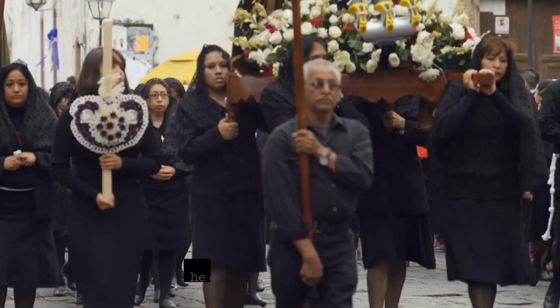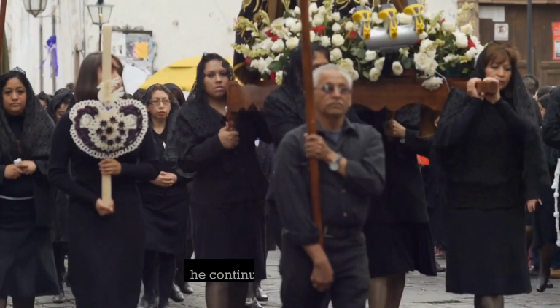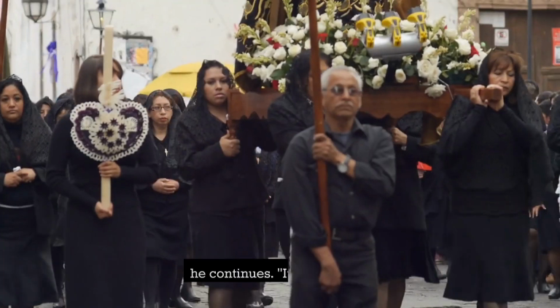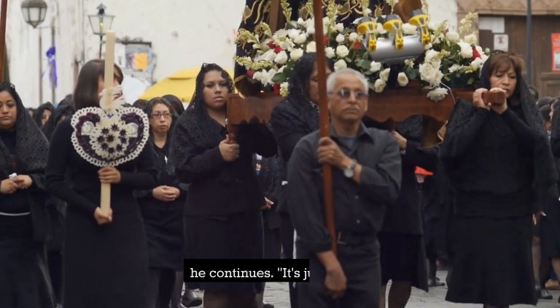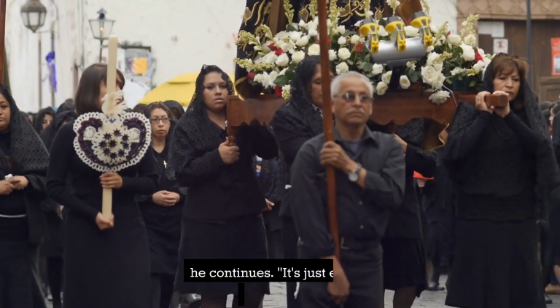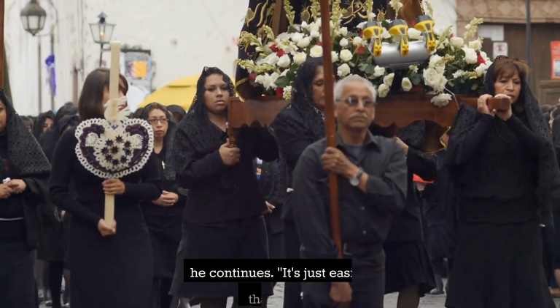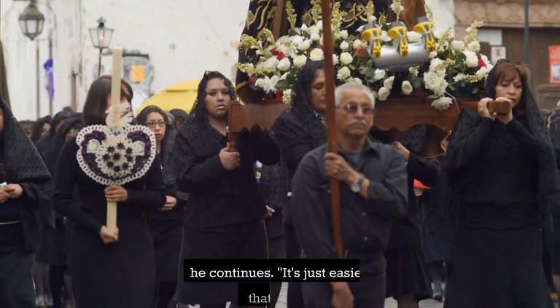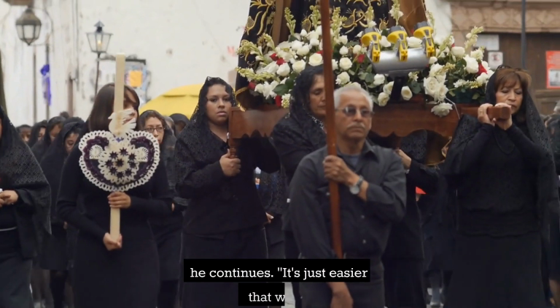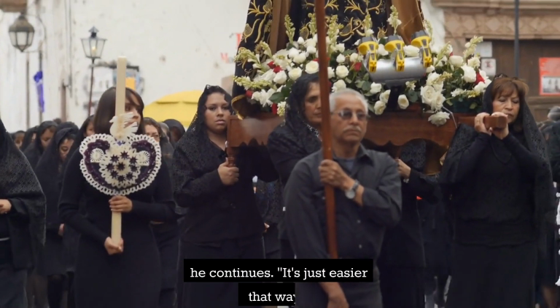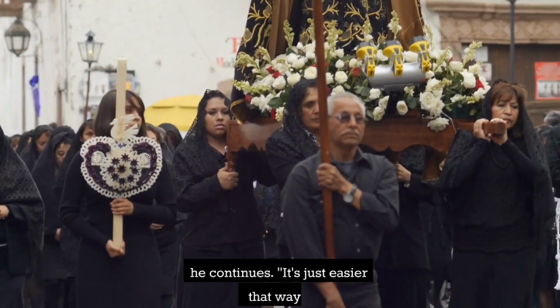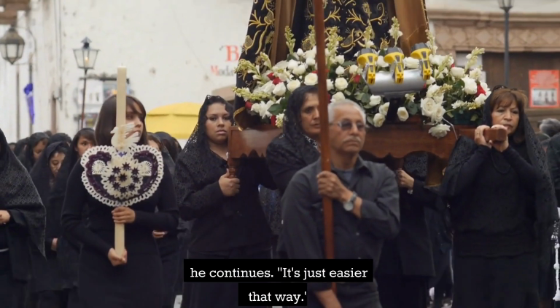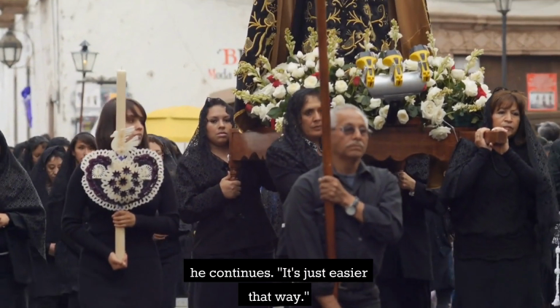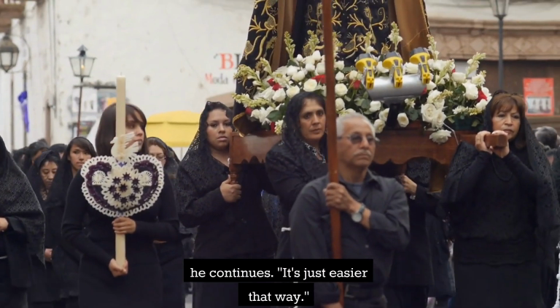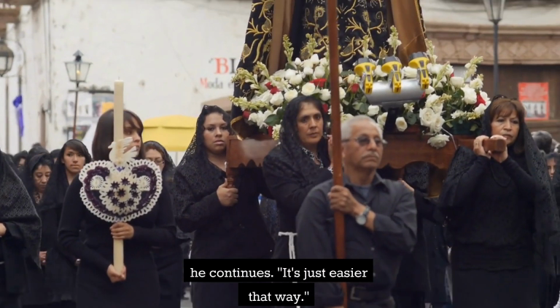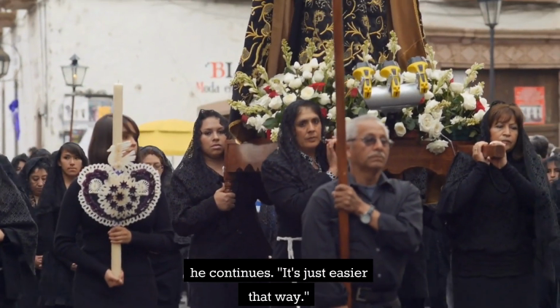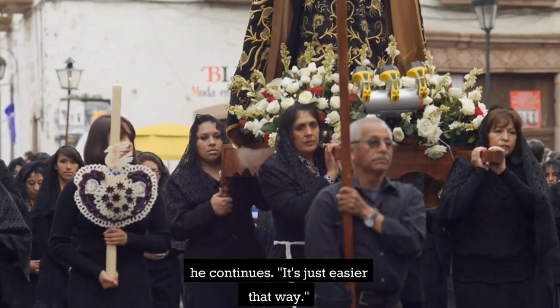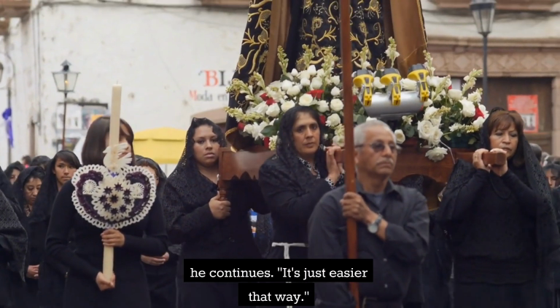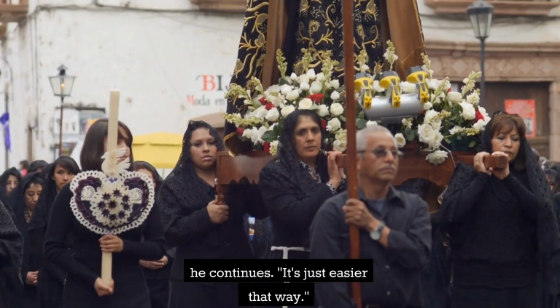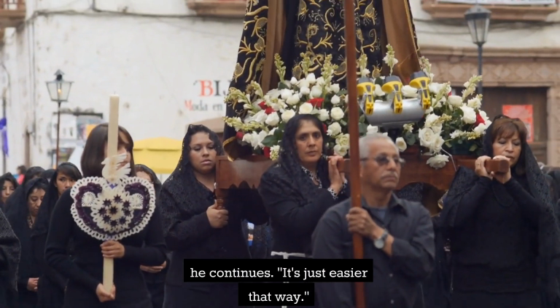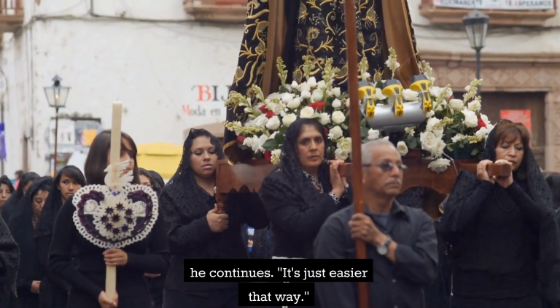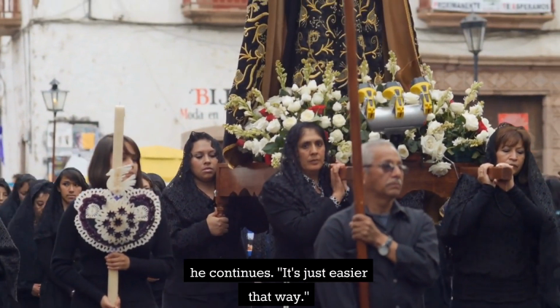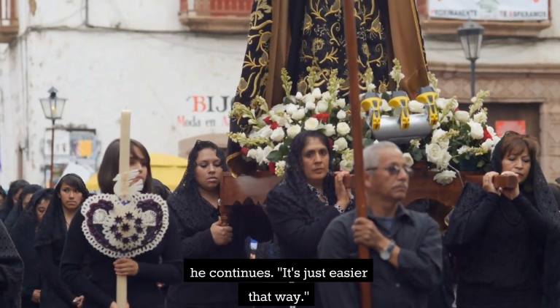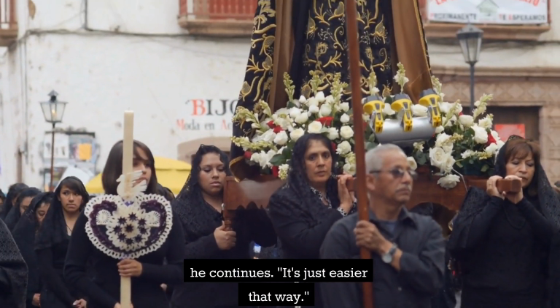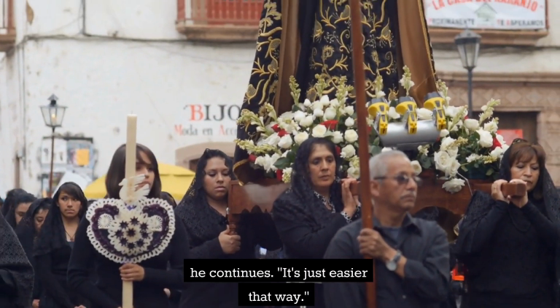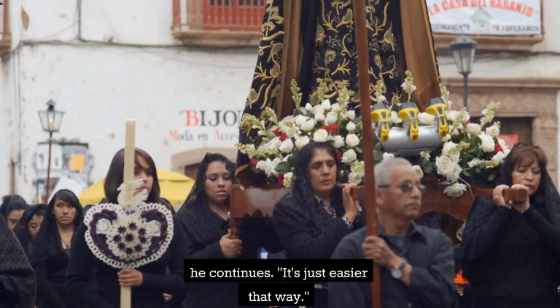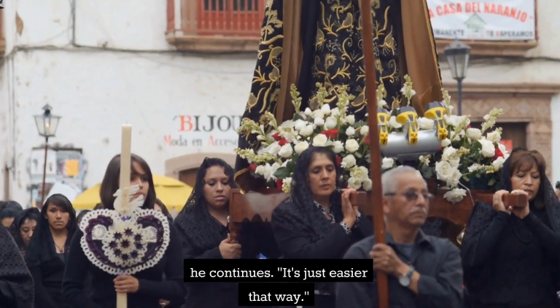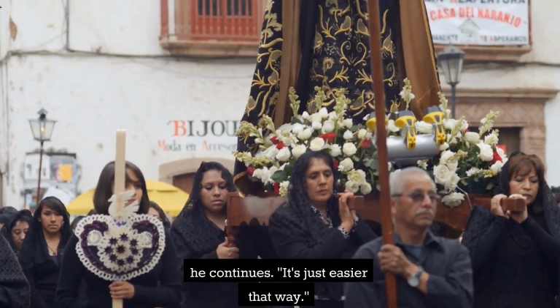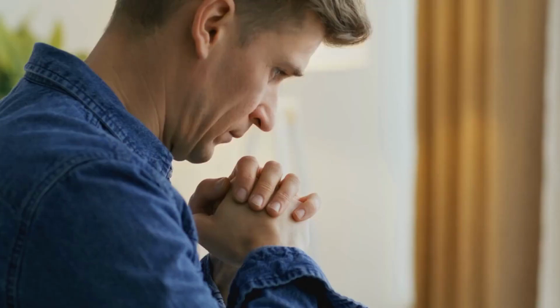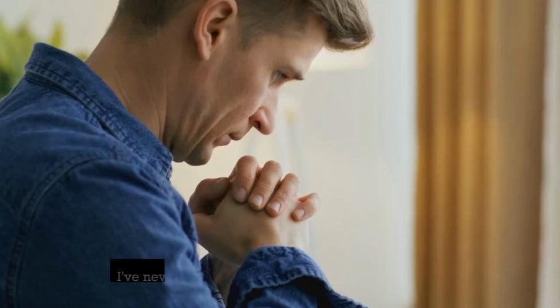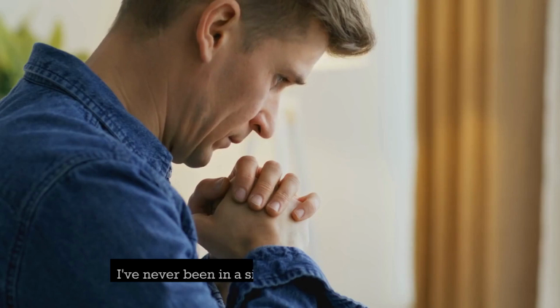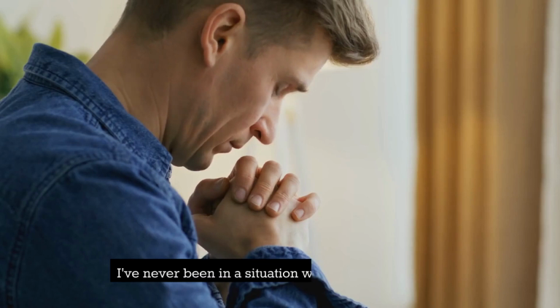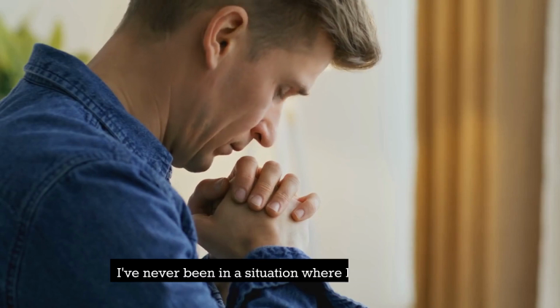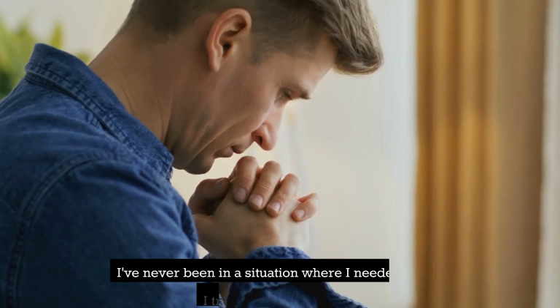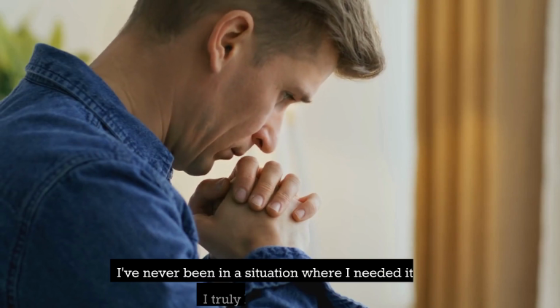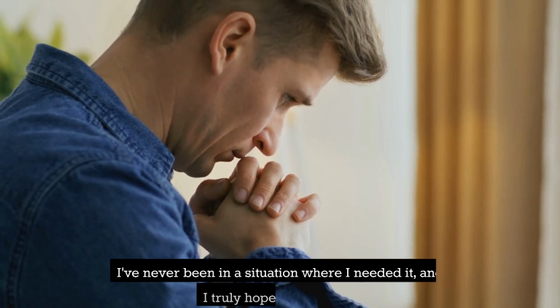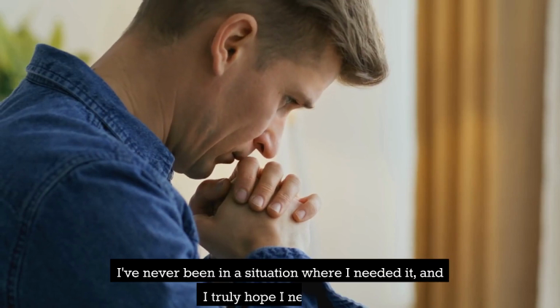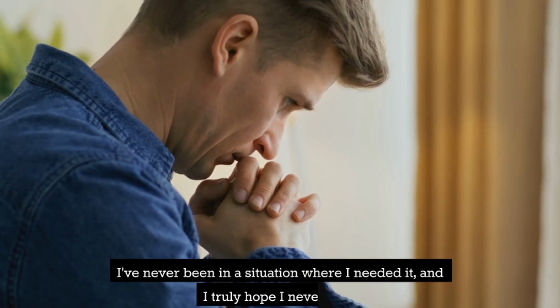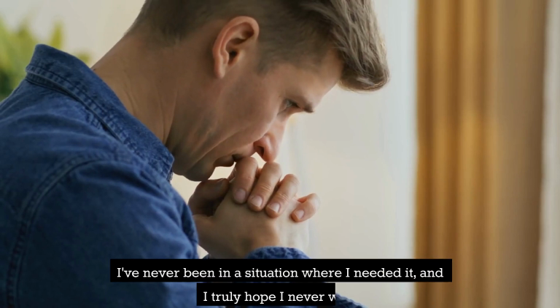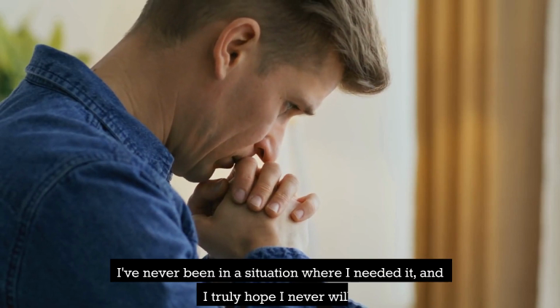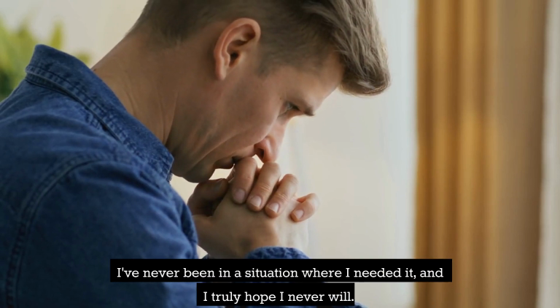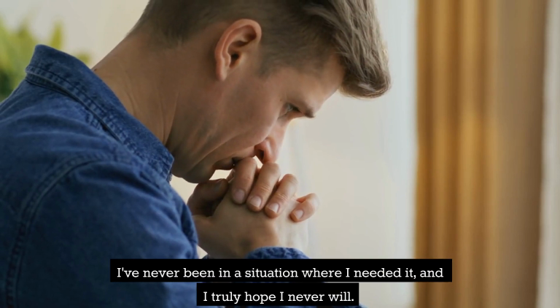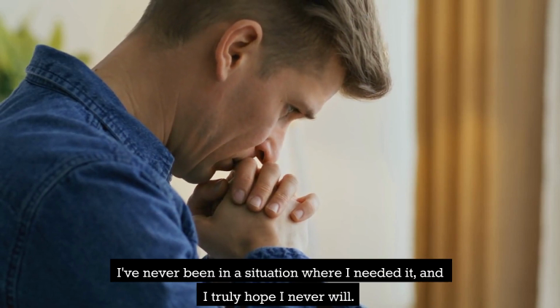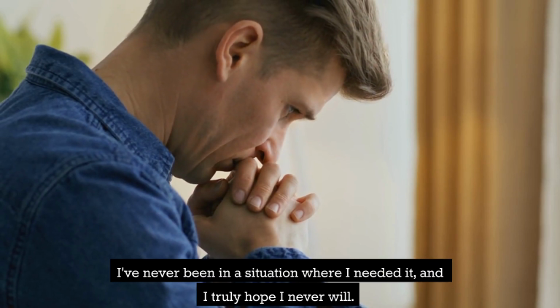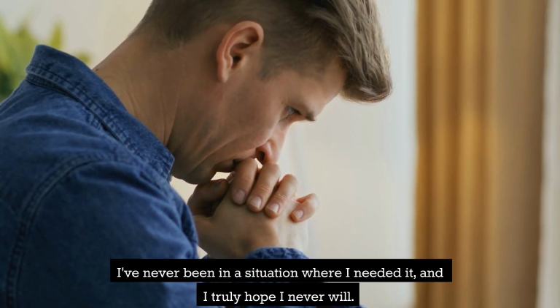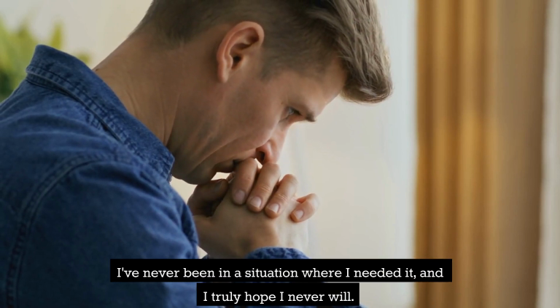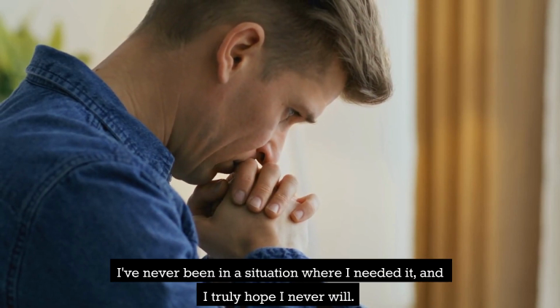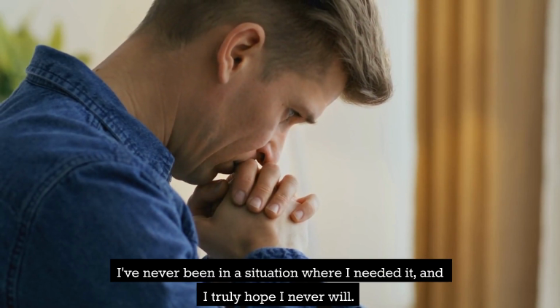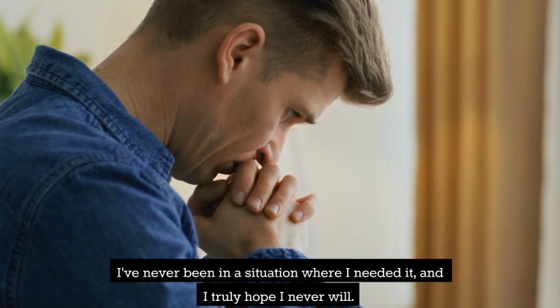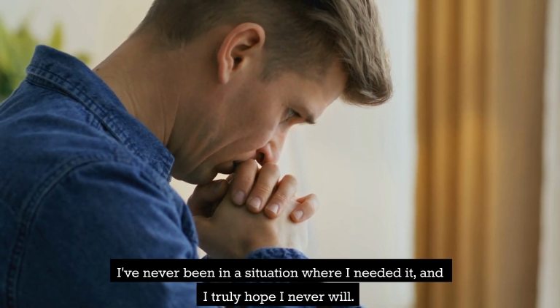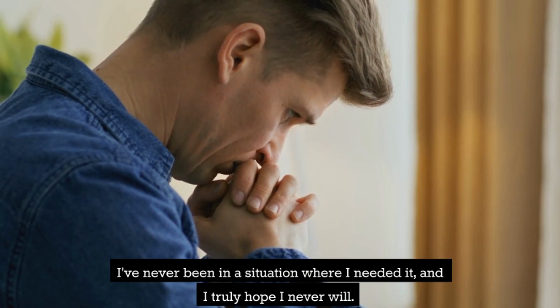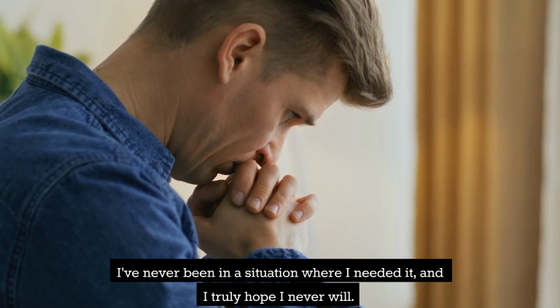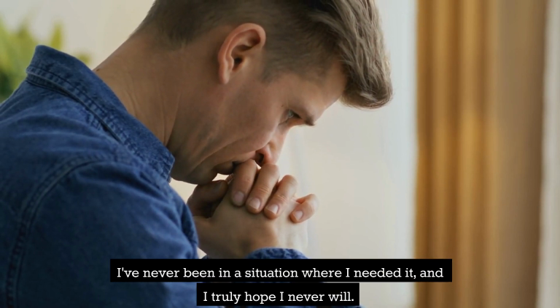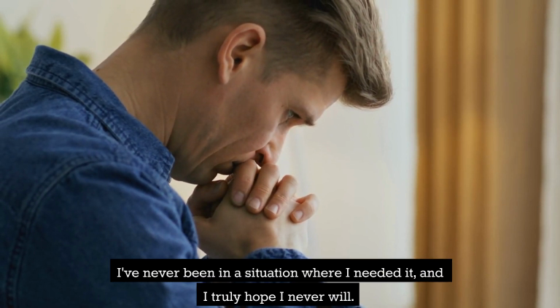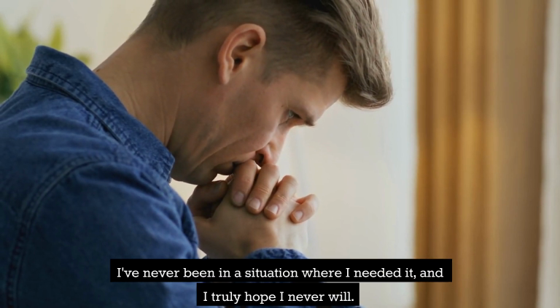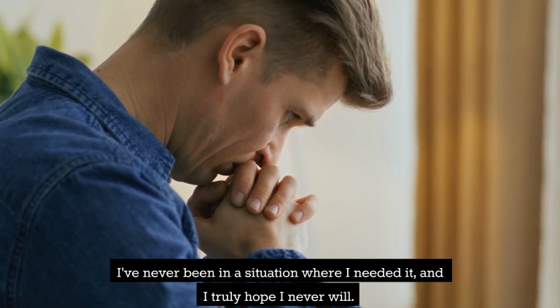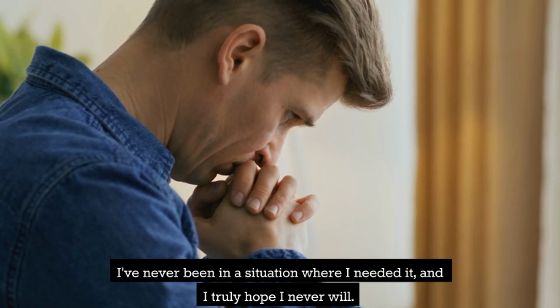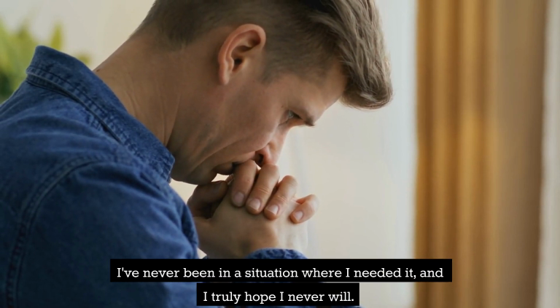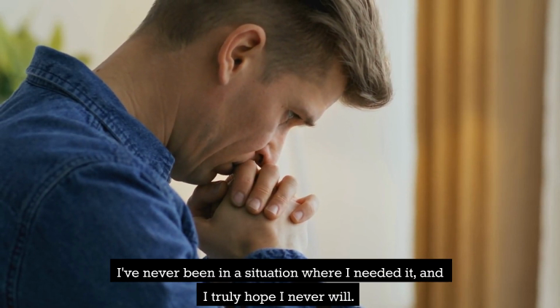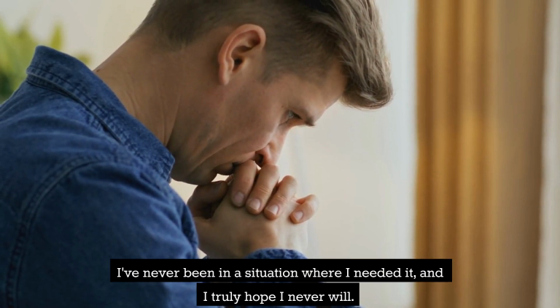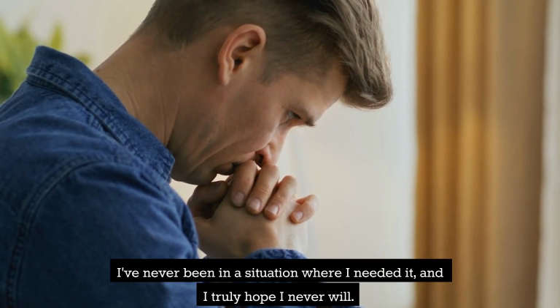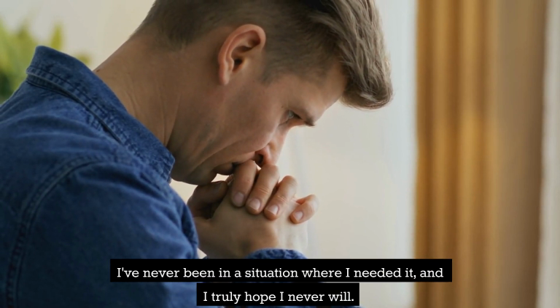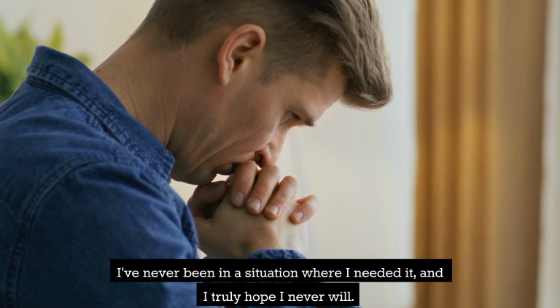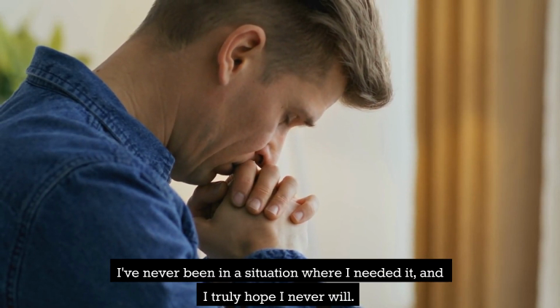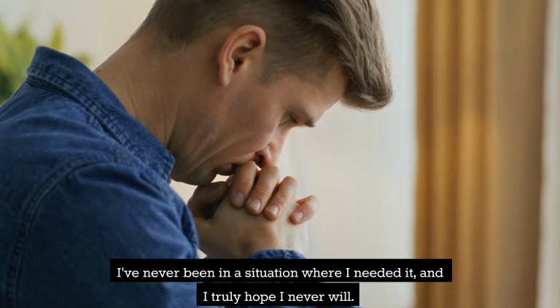"I usually prefer that everyone have one bottle of either holy water or holy ointment," he continues. "It's just easier that way. I've never been in a situation where I needed it, and I truly hope I never will."